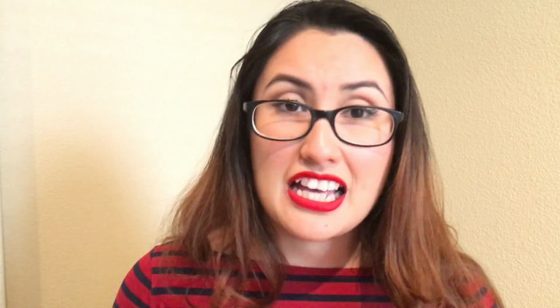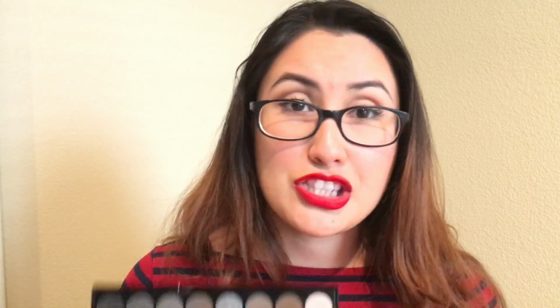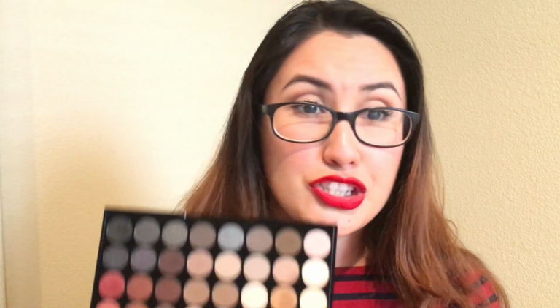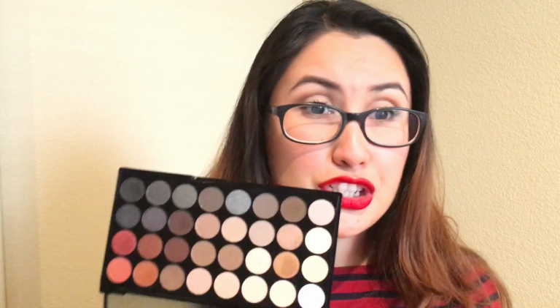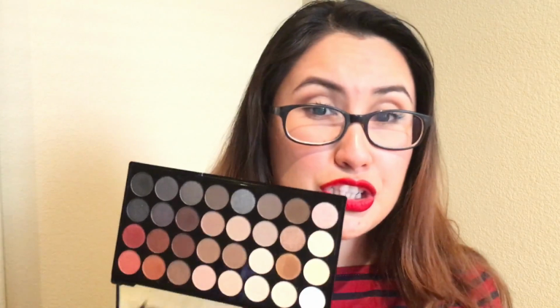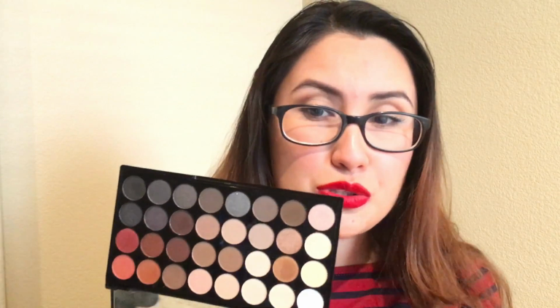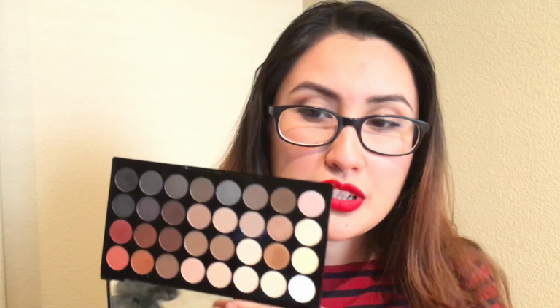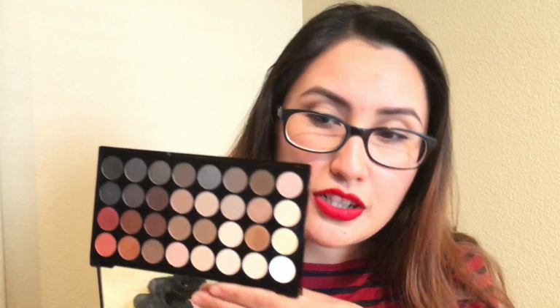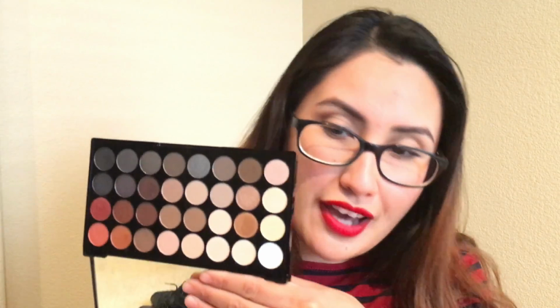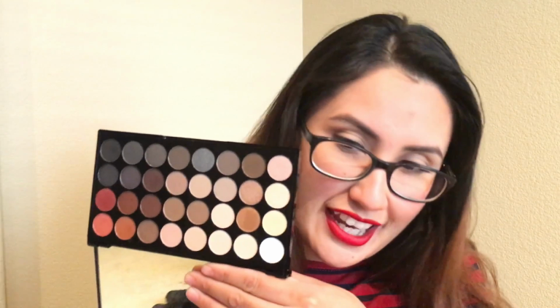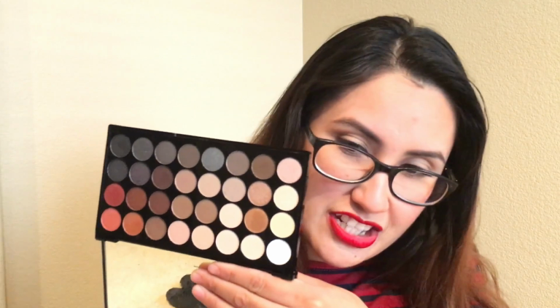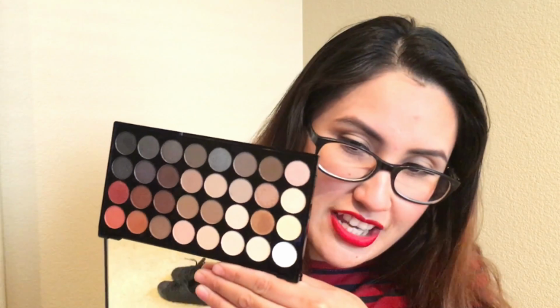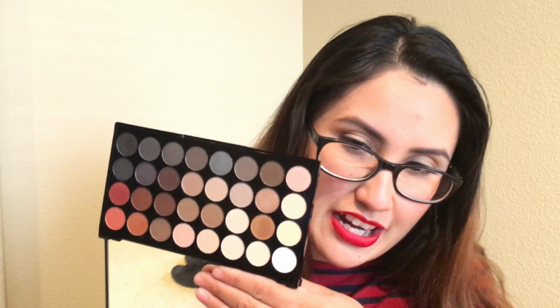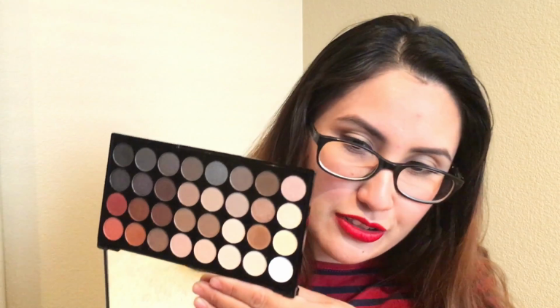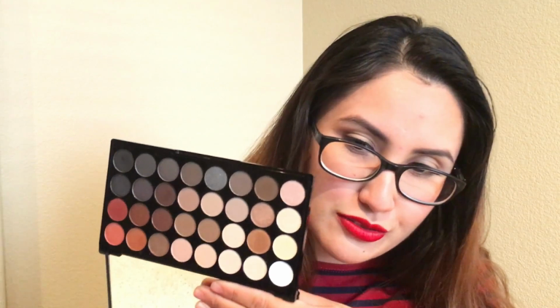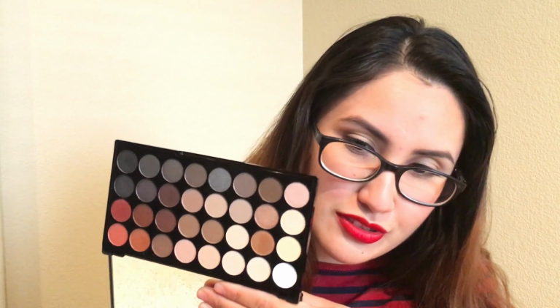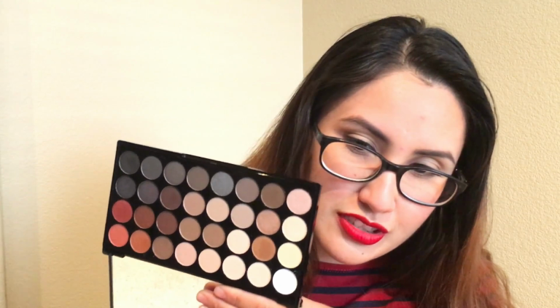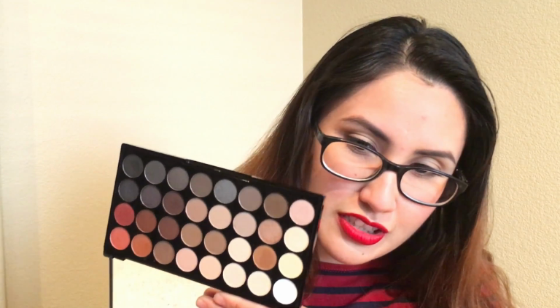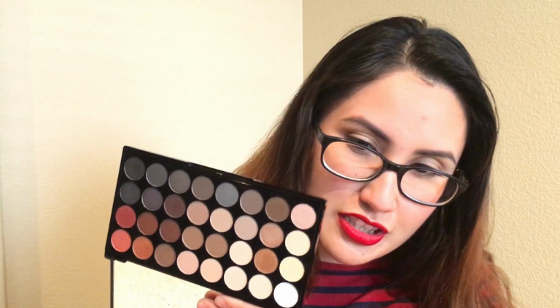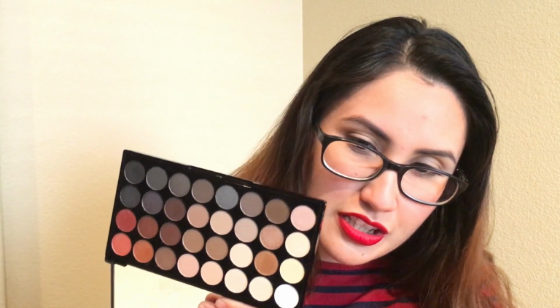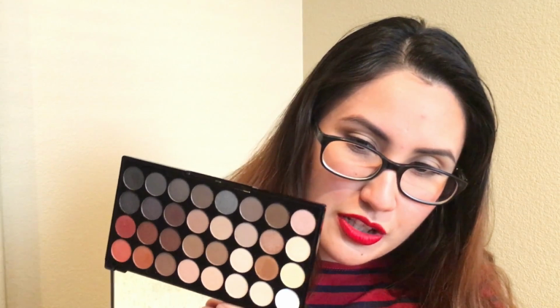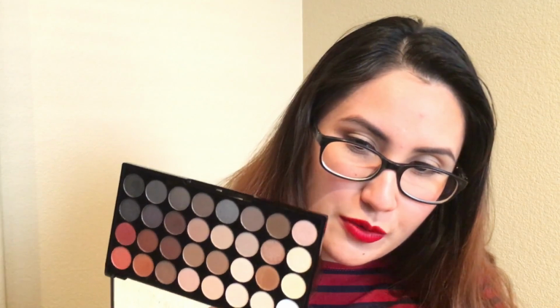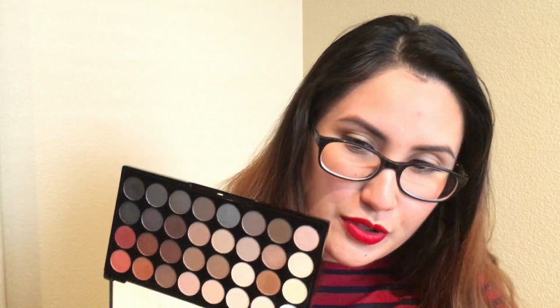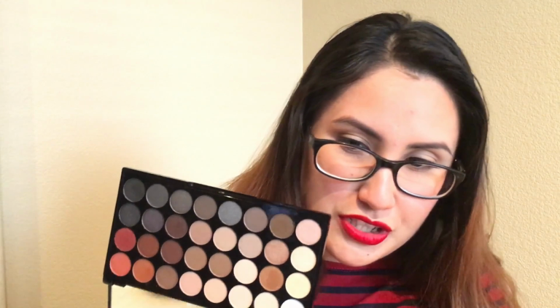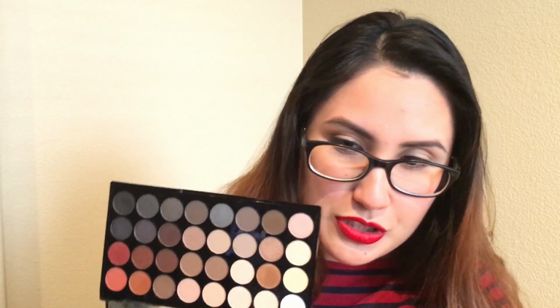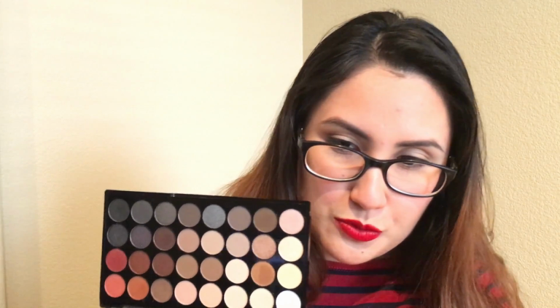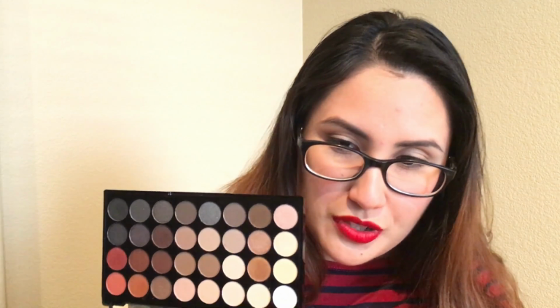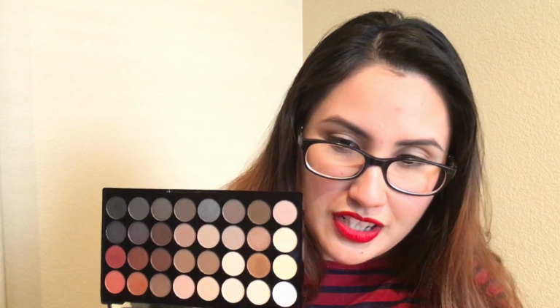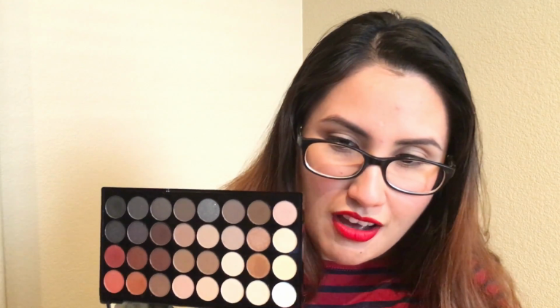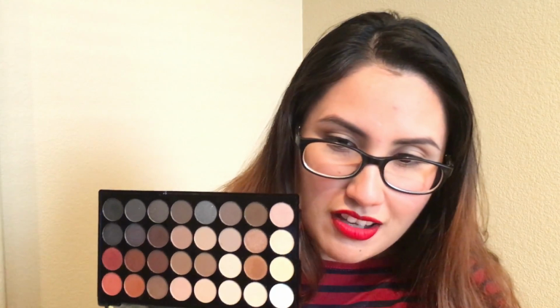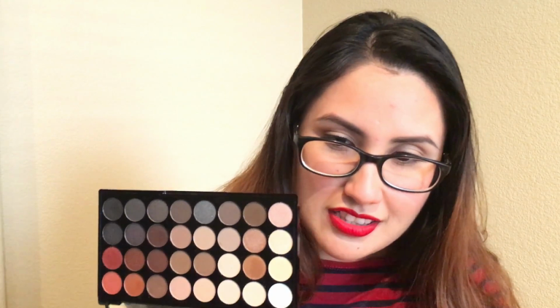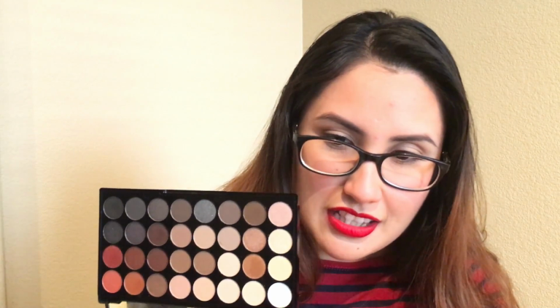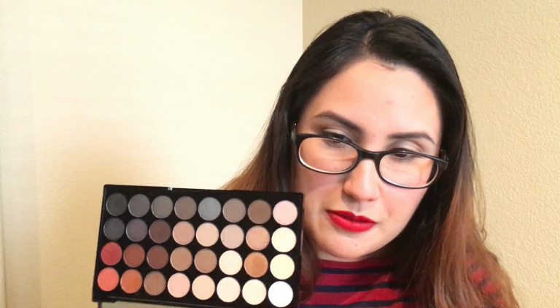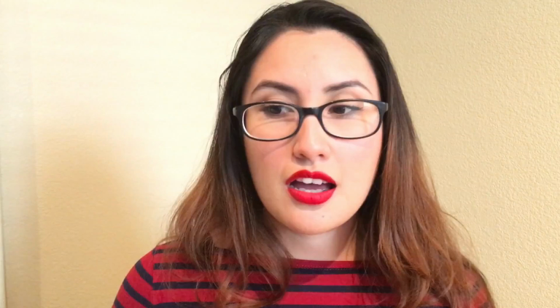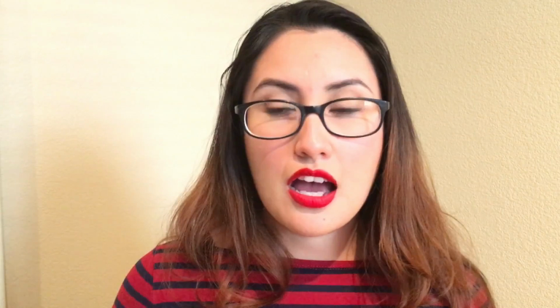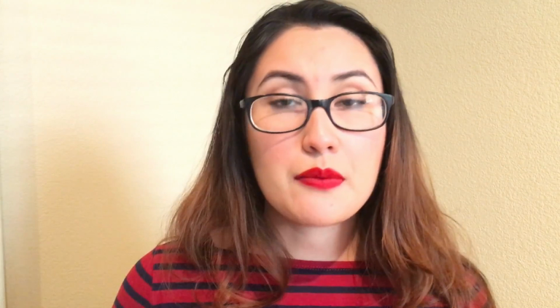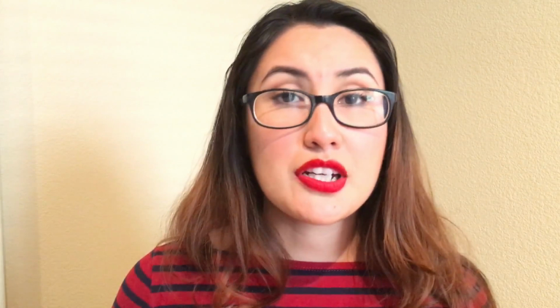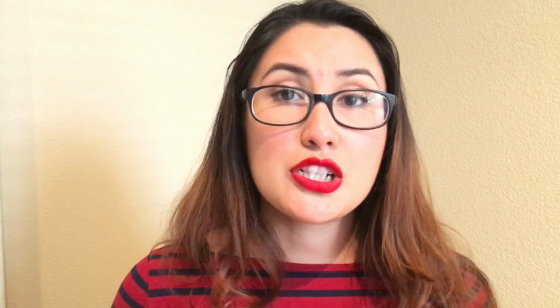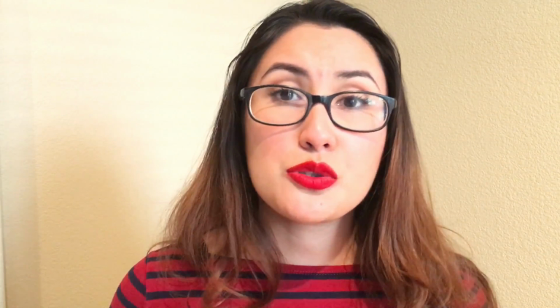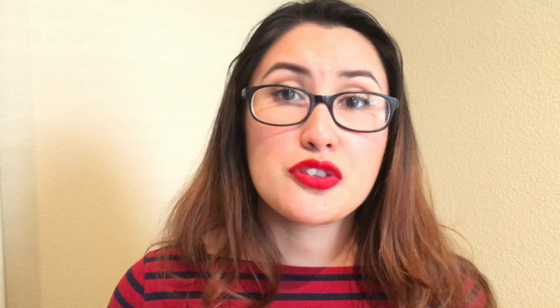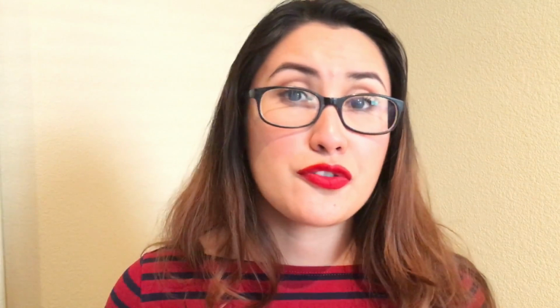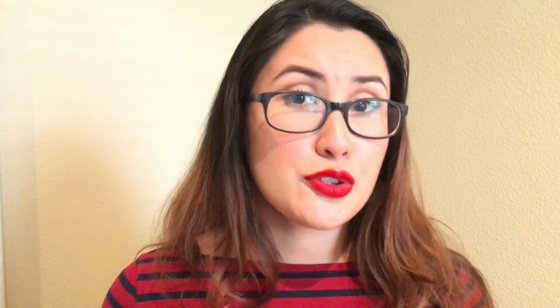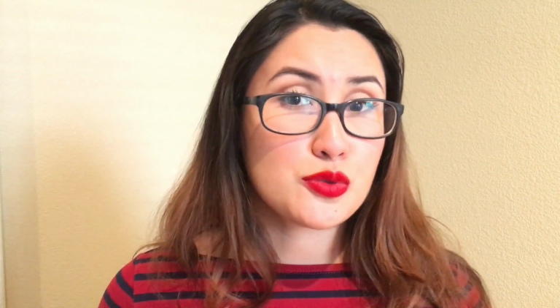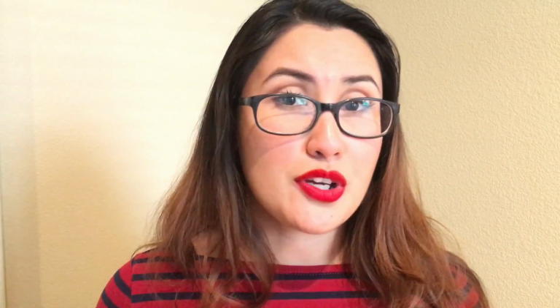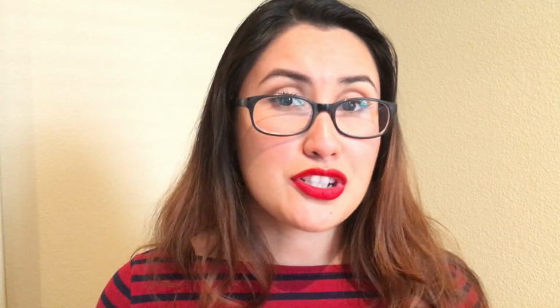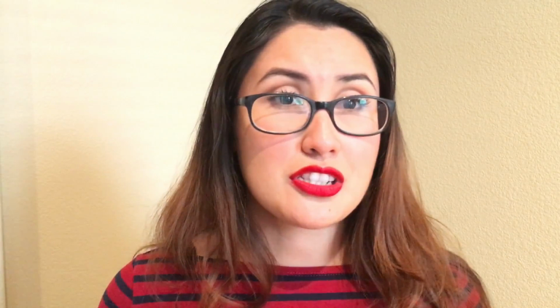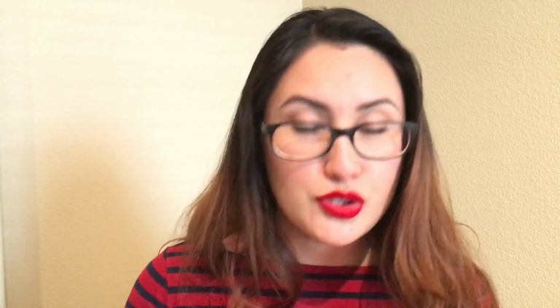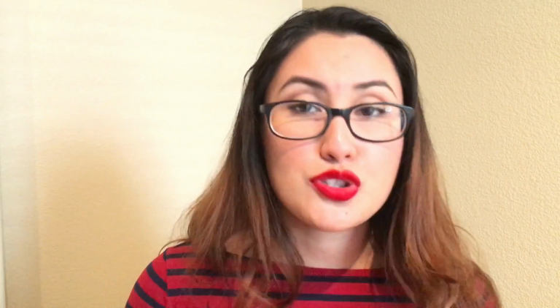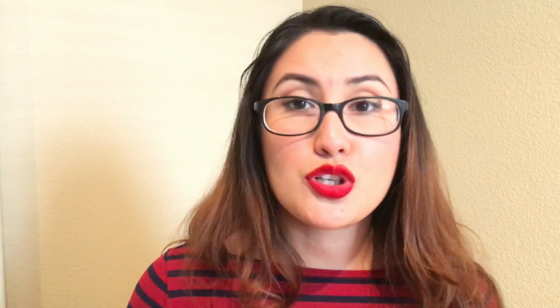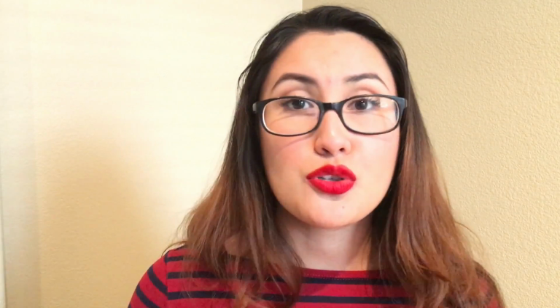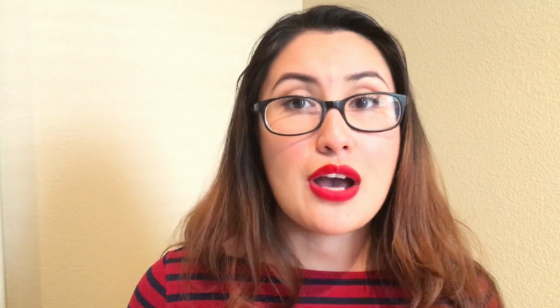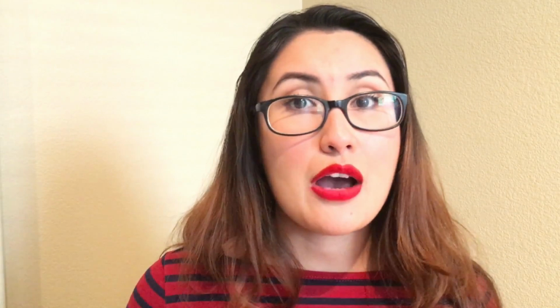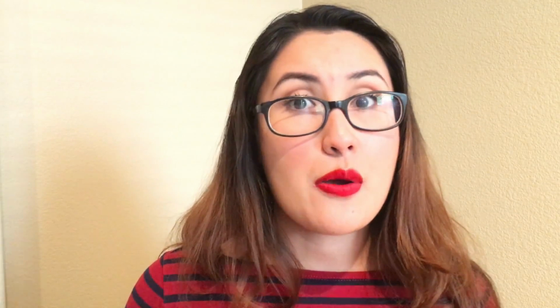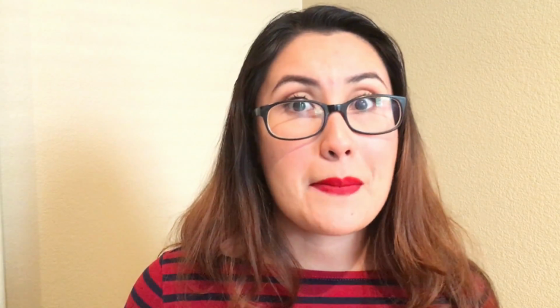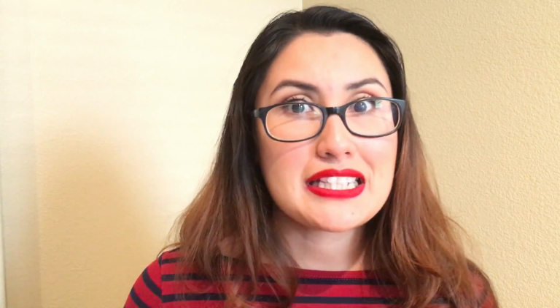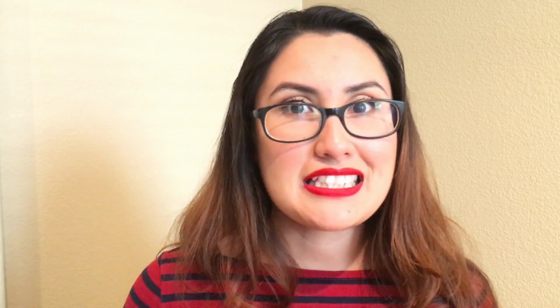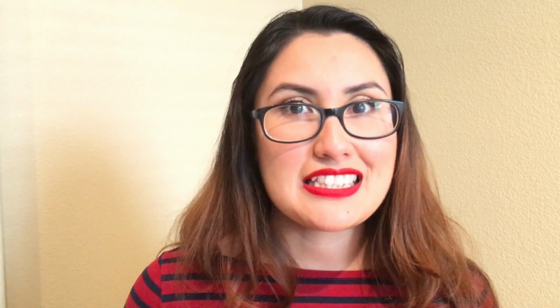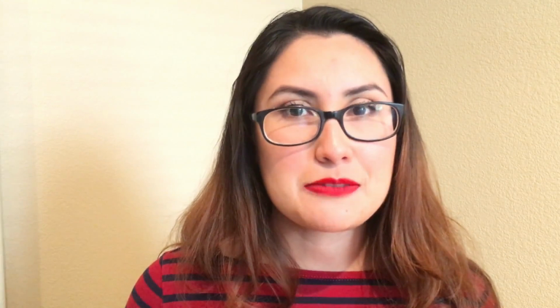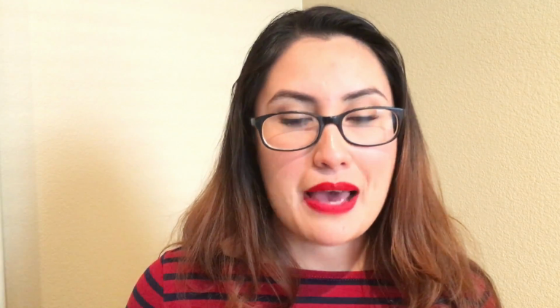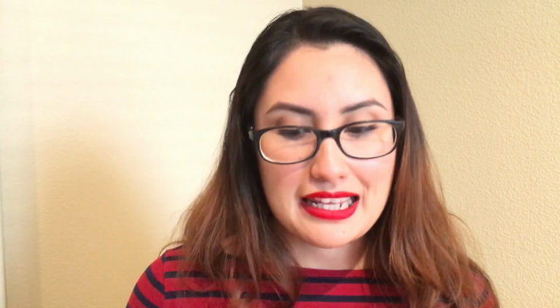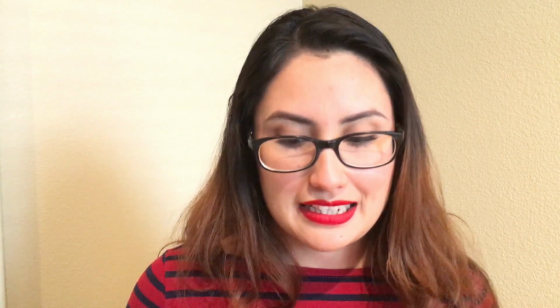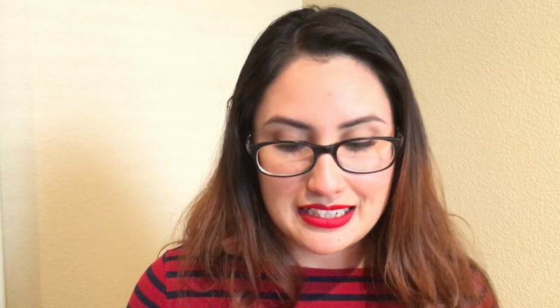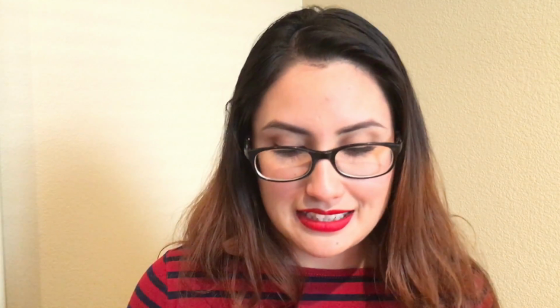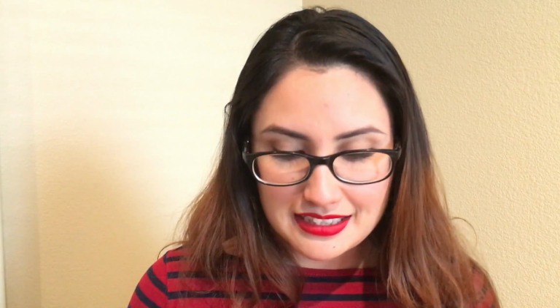It has 32 little eyeshadows, which is really awesome. I'm going to do a few swatches to show you how amazing this palette is.